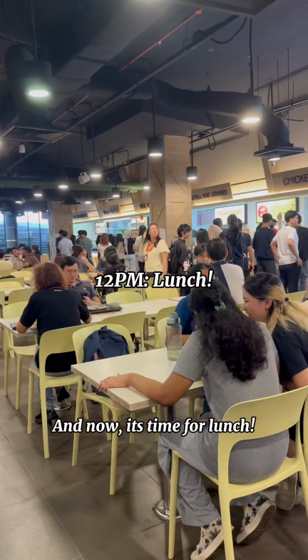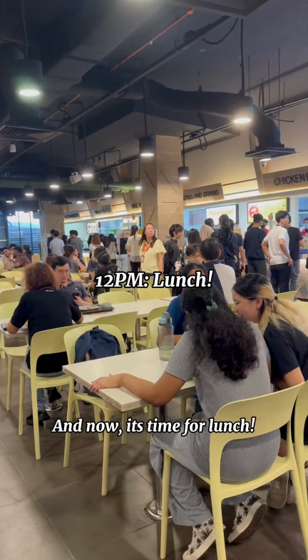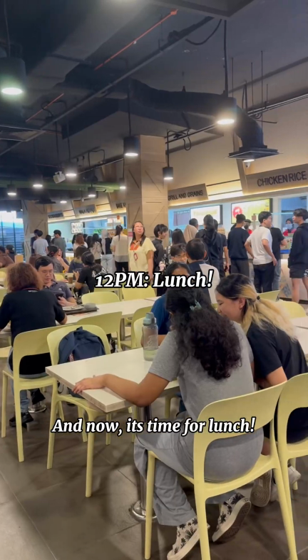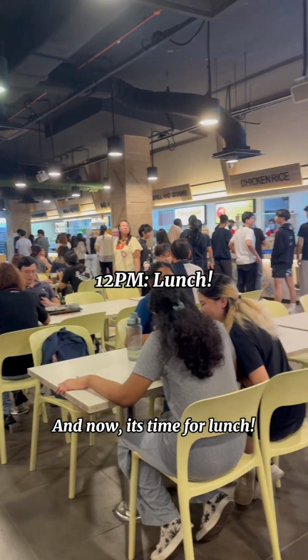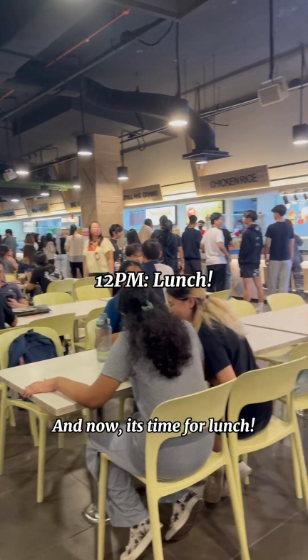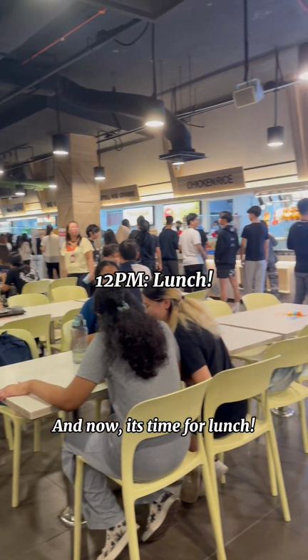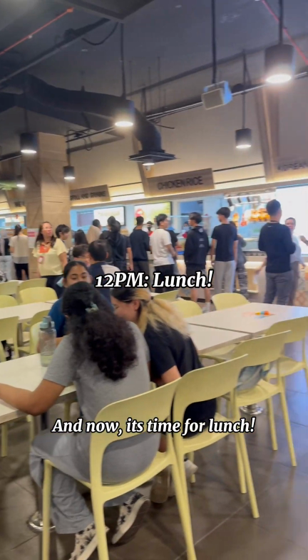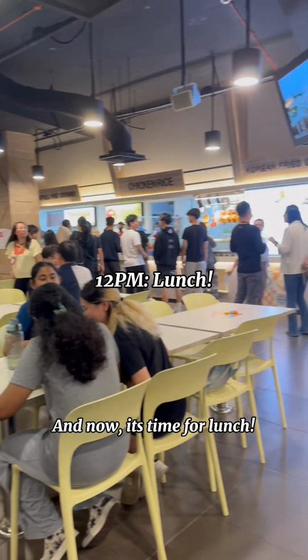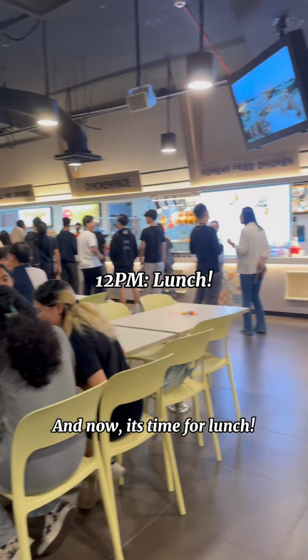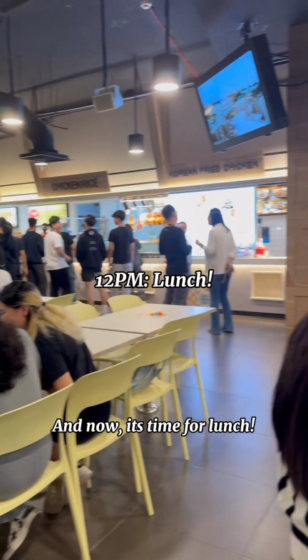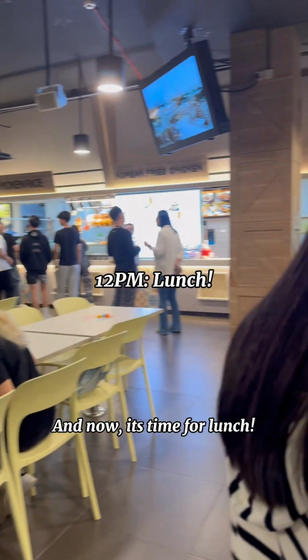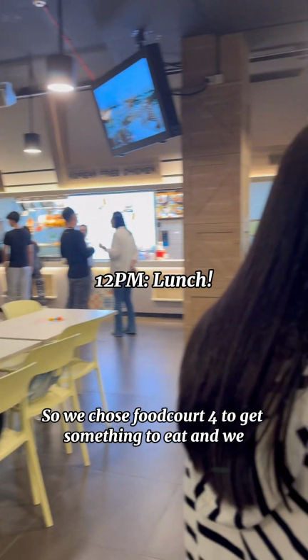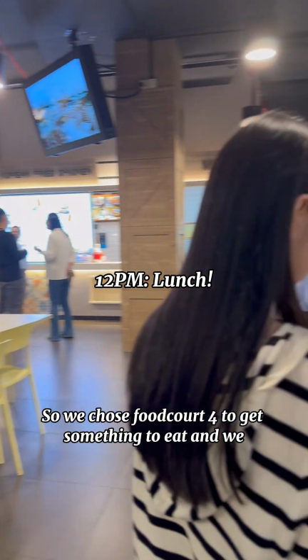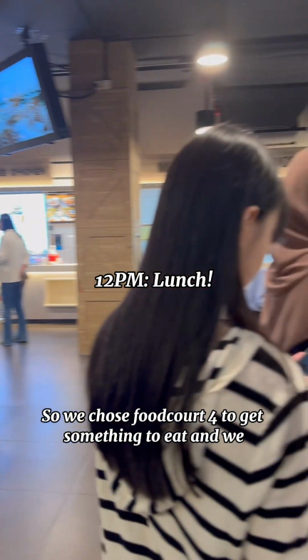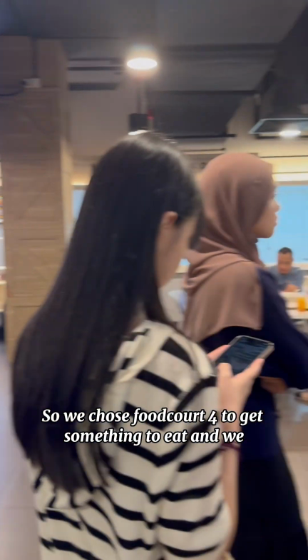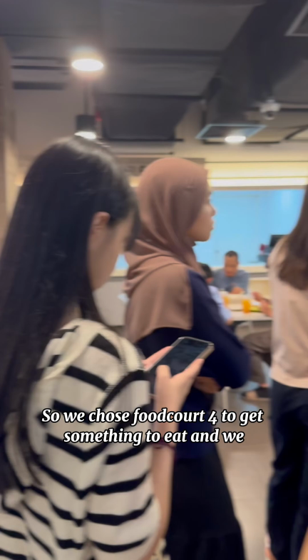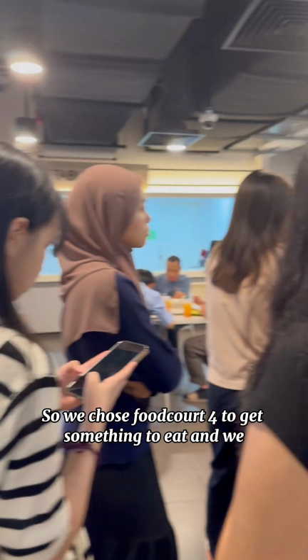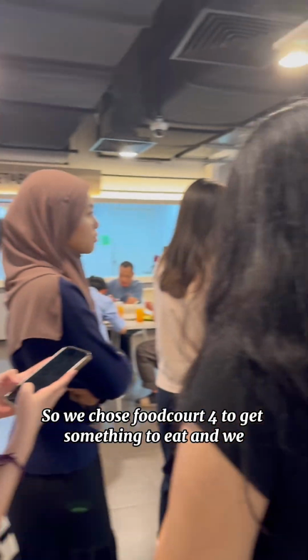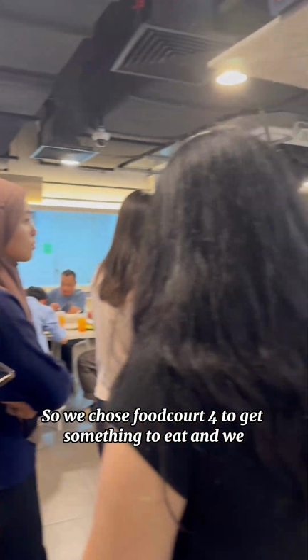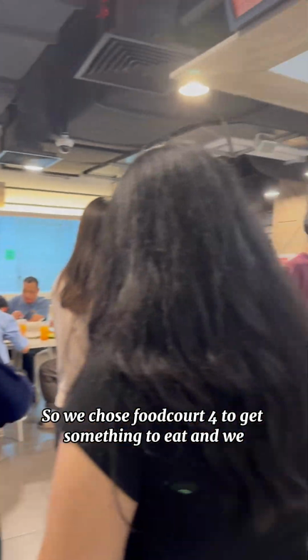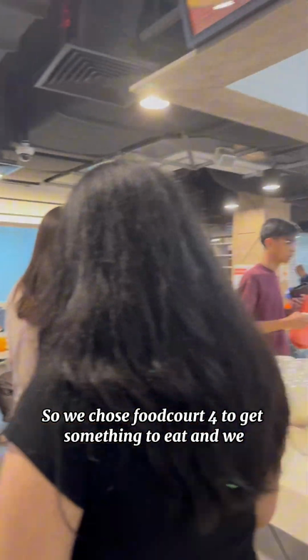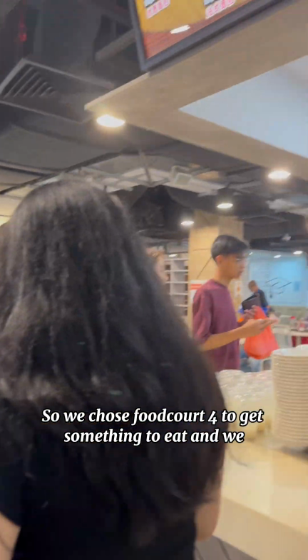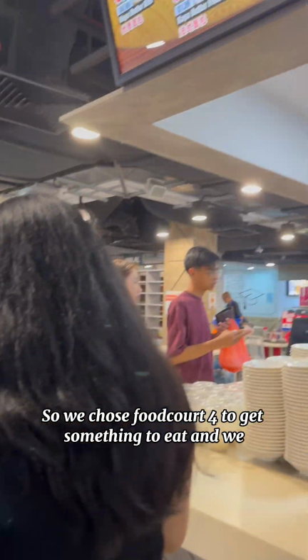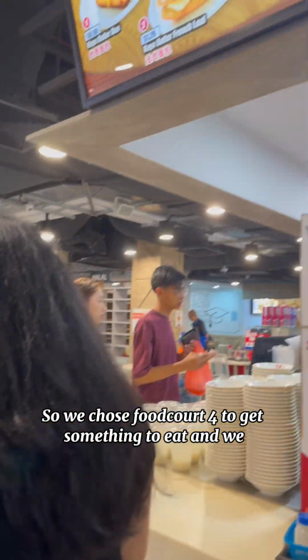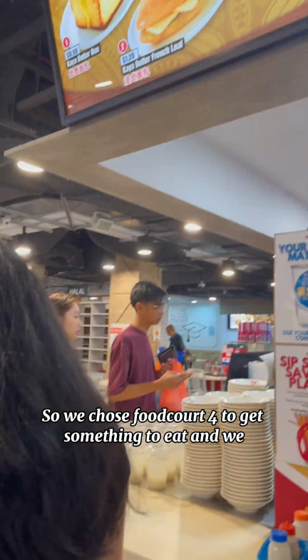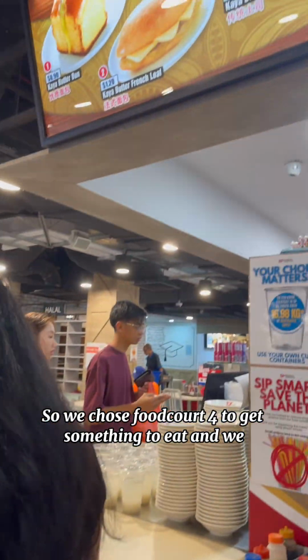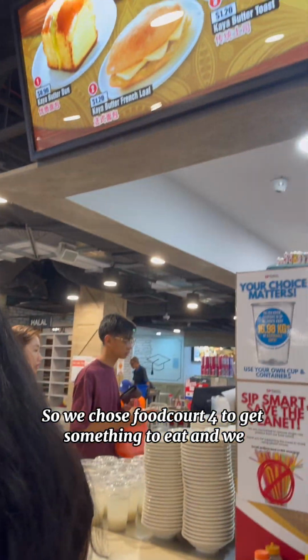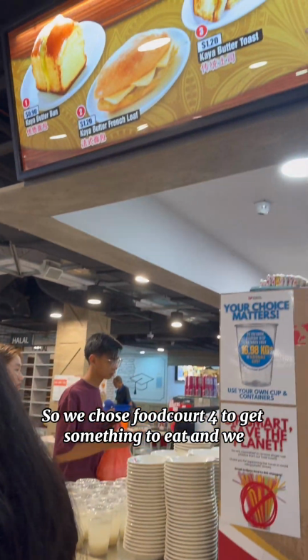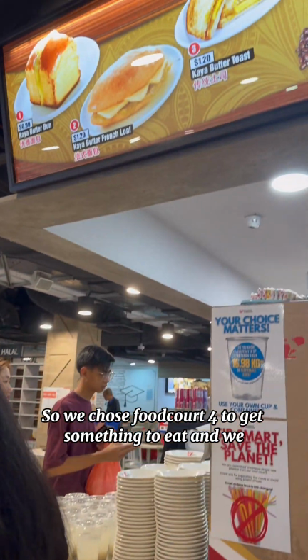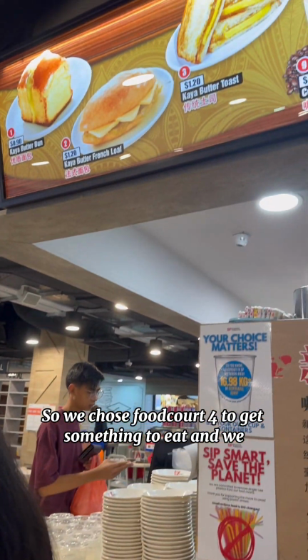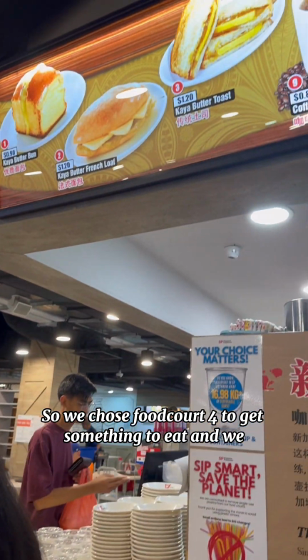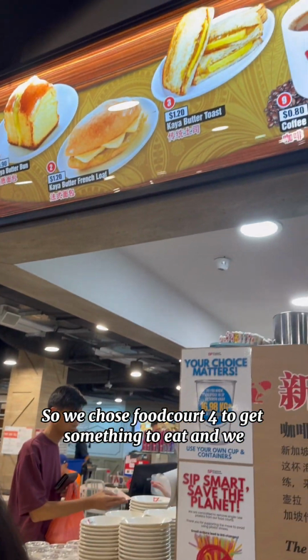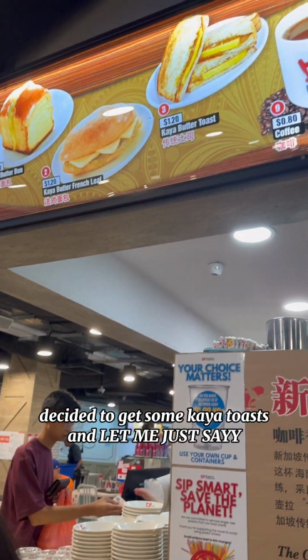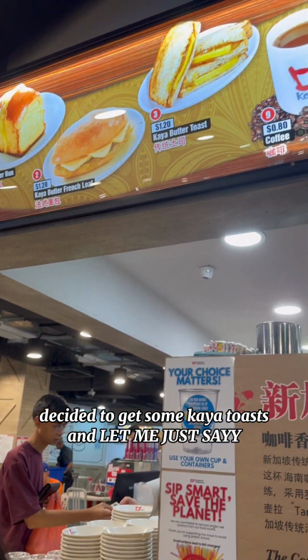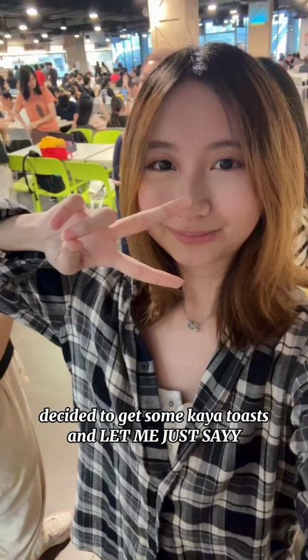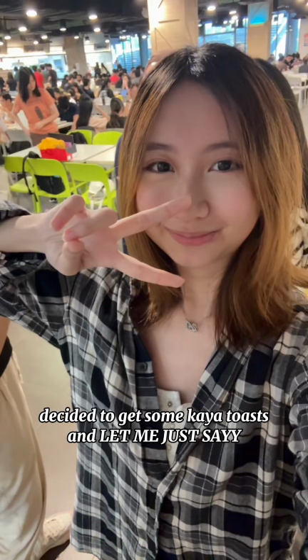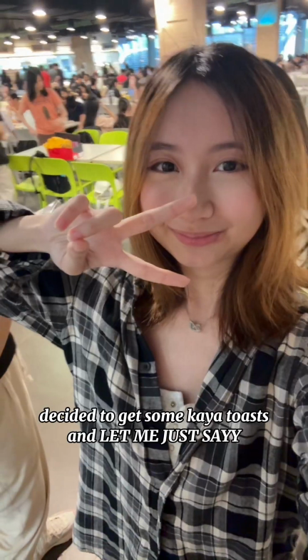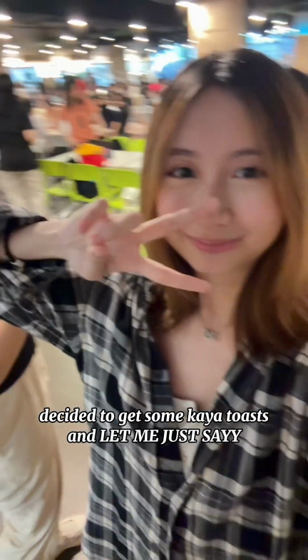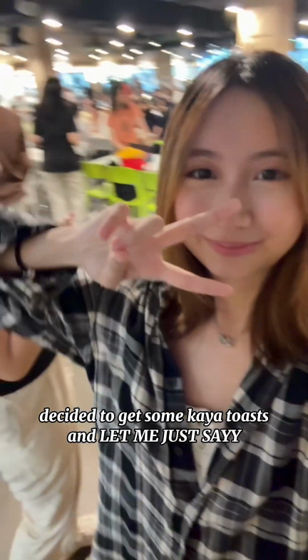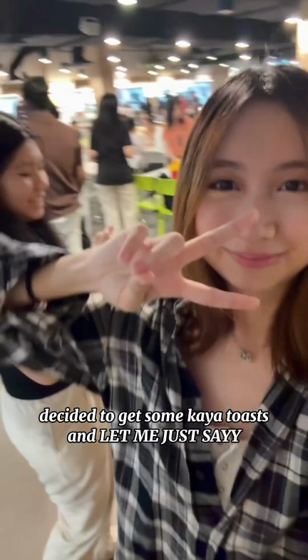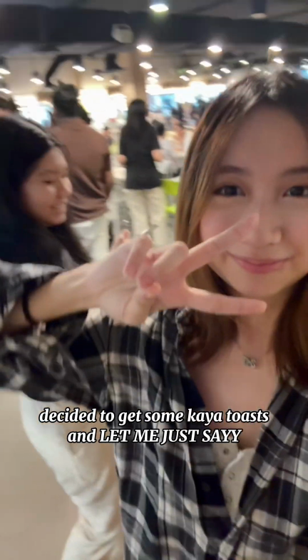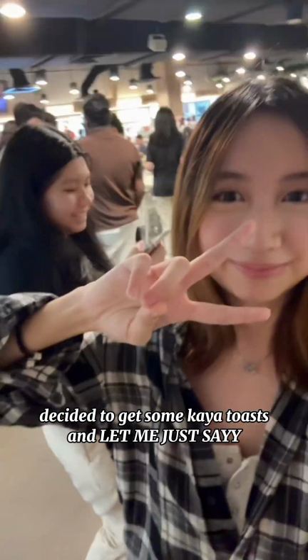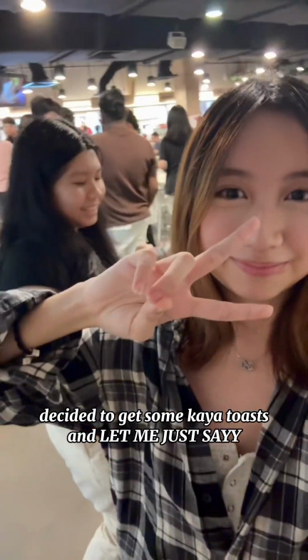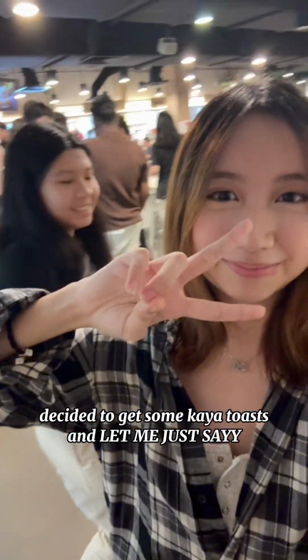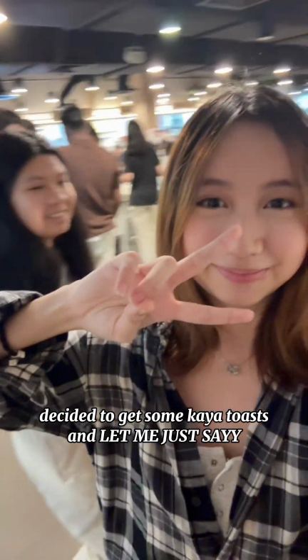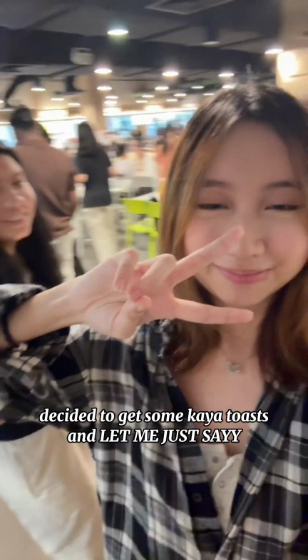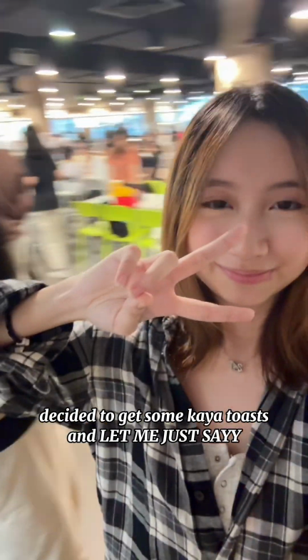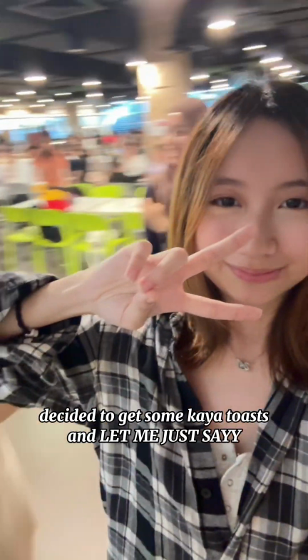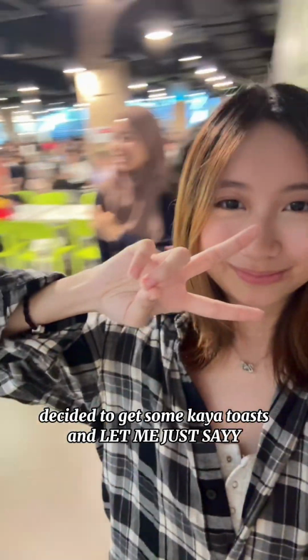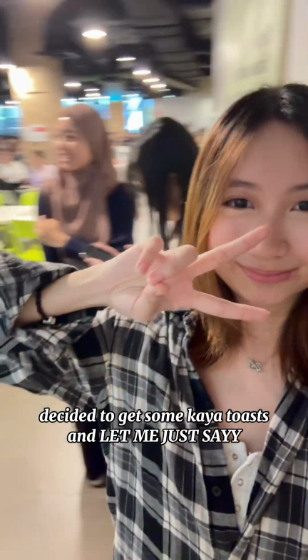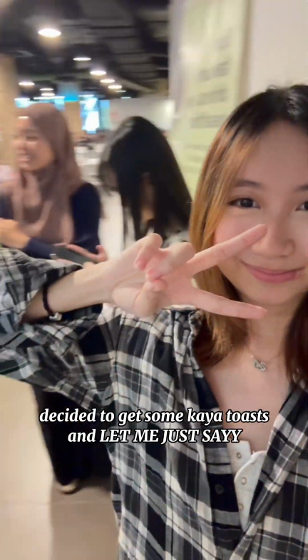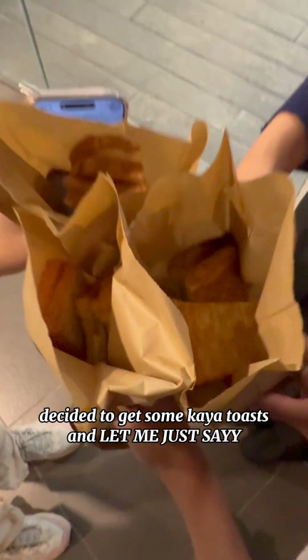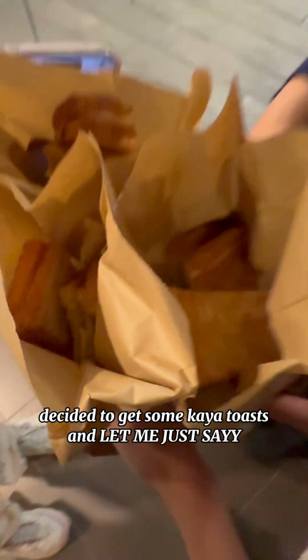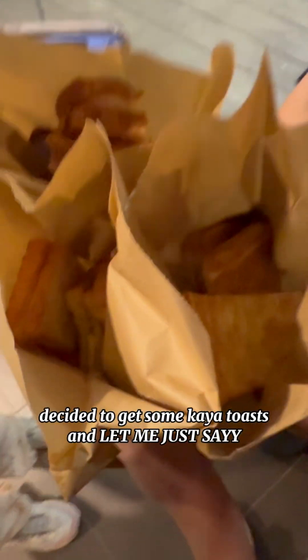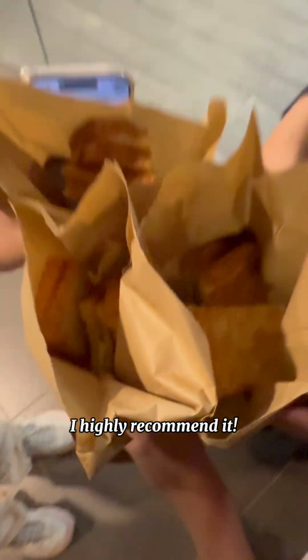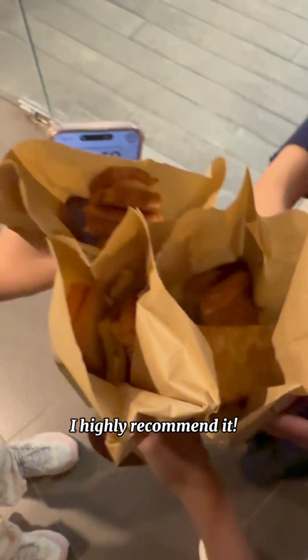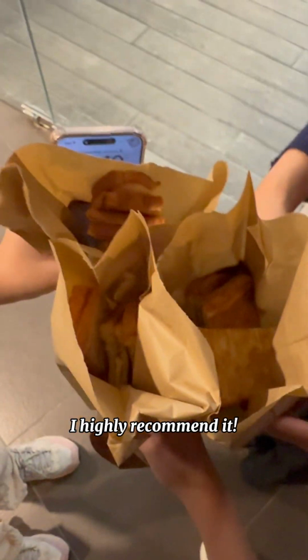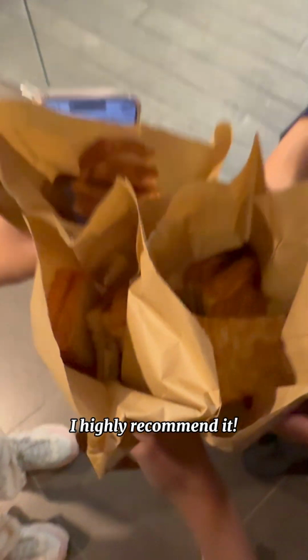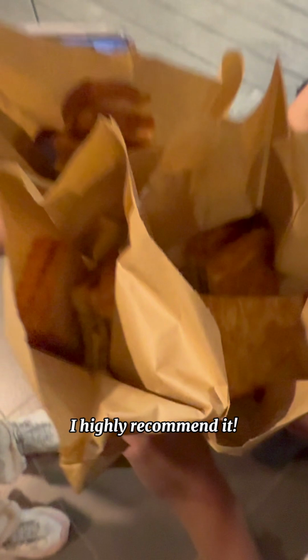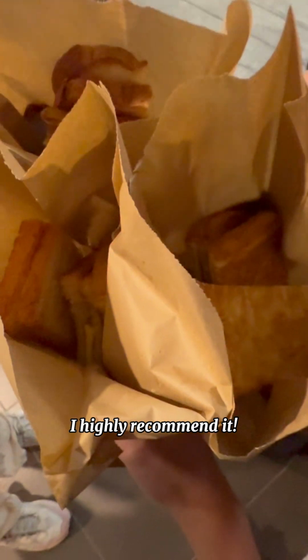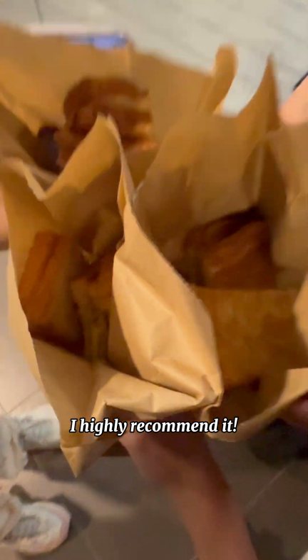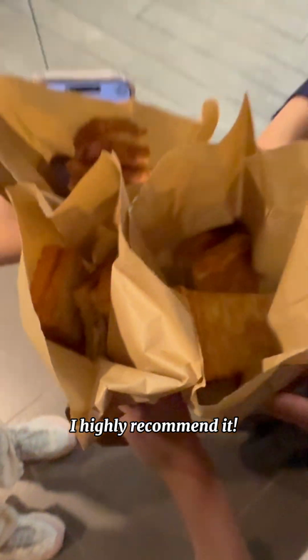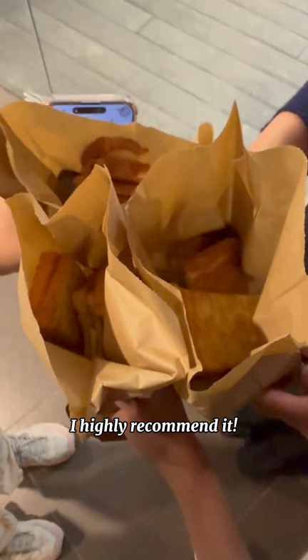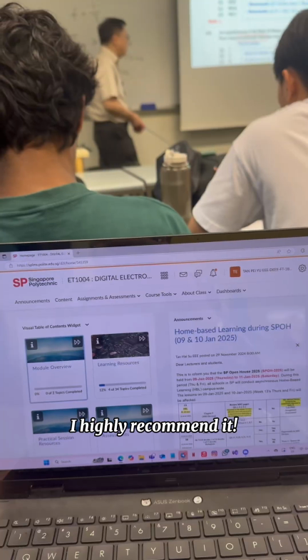And now it's time for lunch. So we chose Foucault 4 to get something to eat, and we decided to get some Kaya toast — and let me just say I highly recommend it.